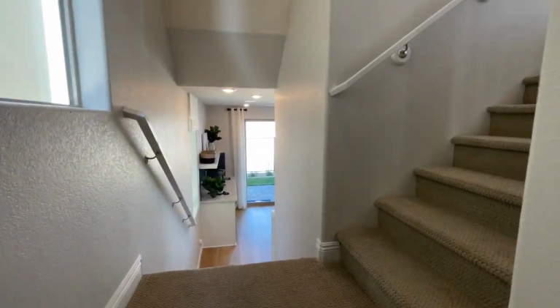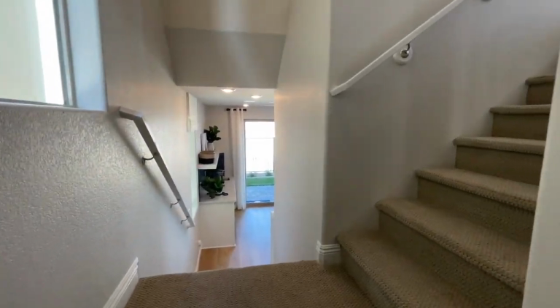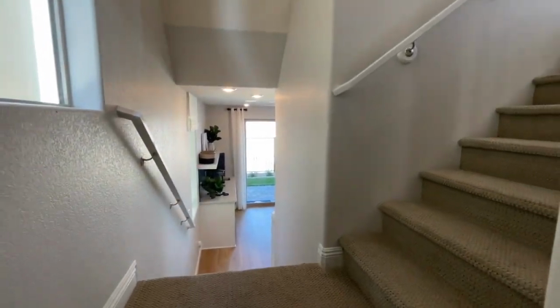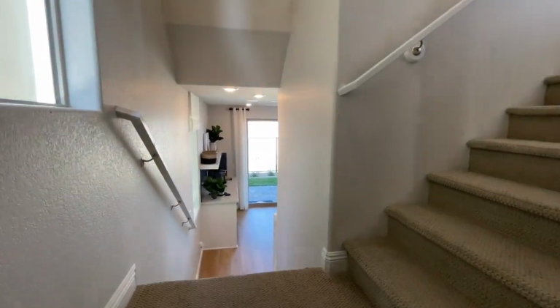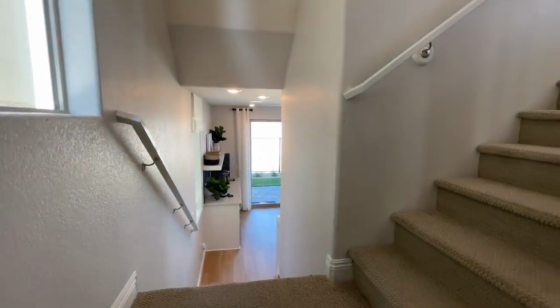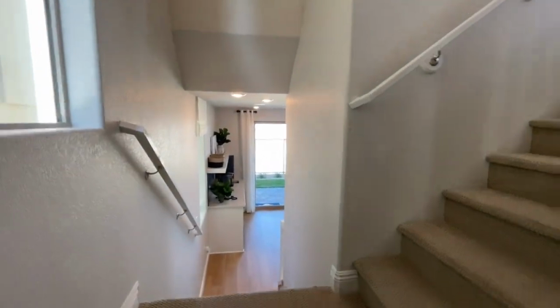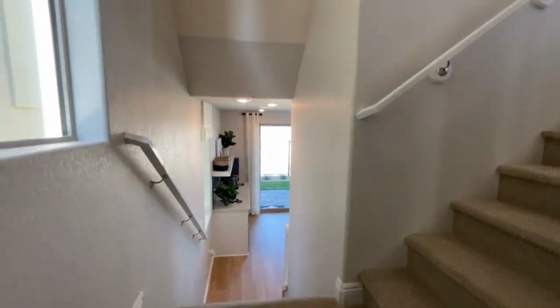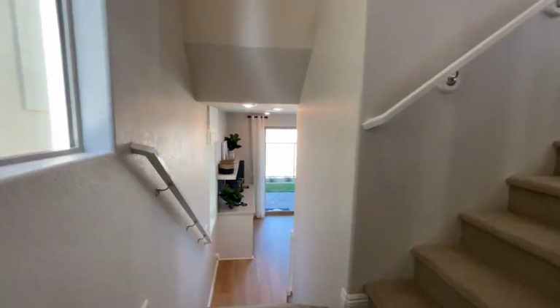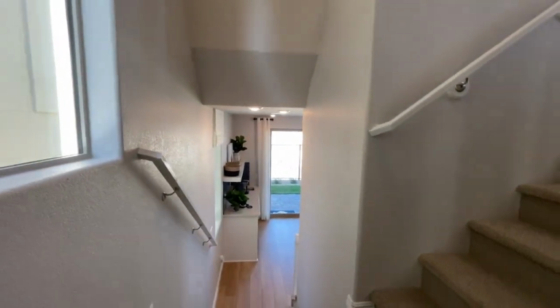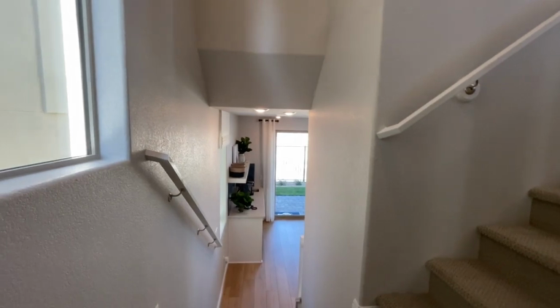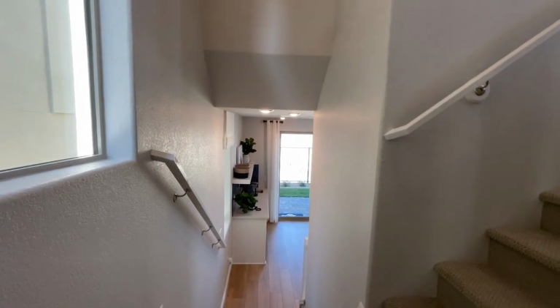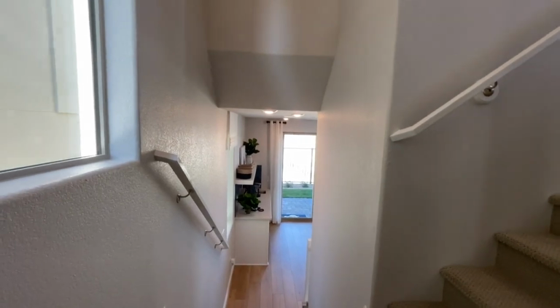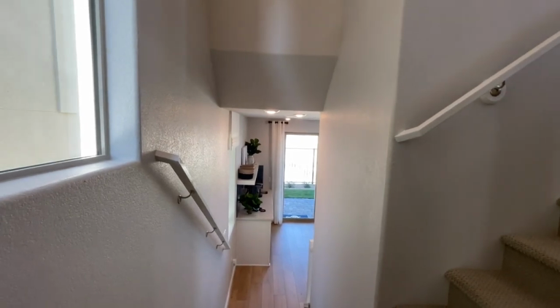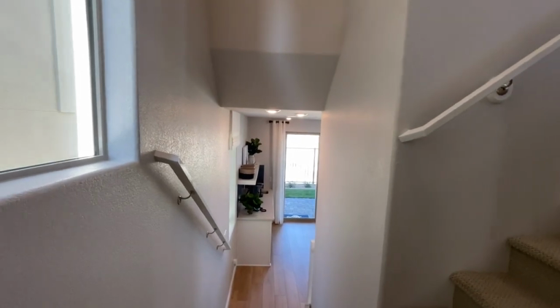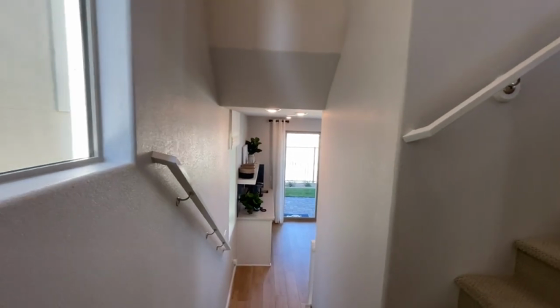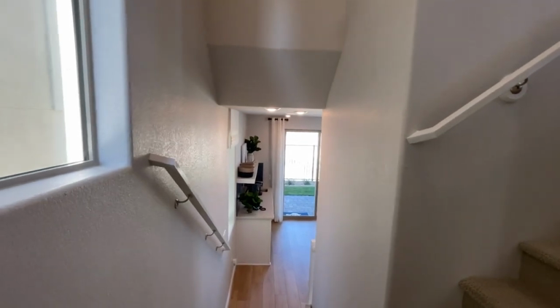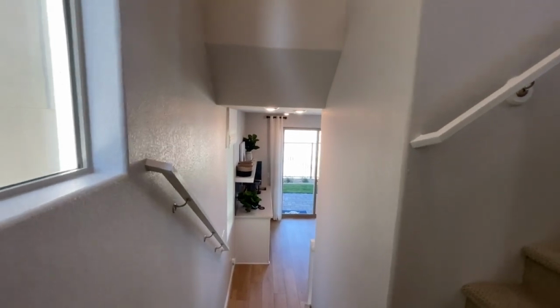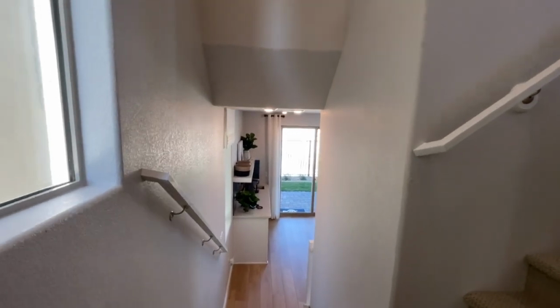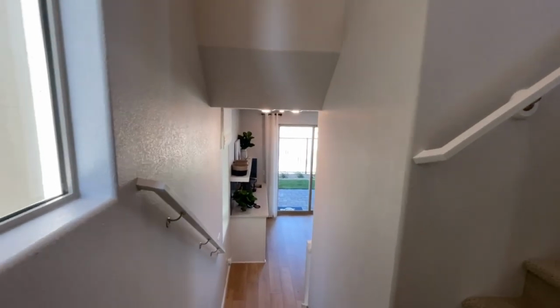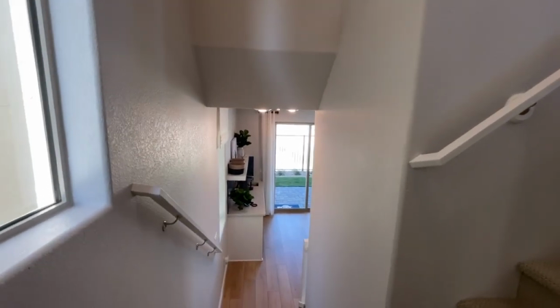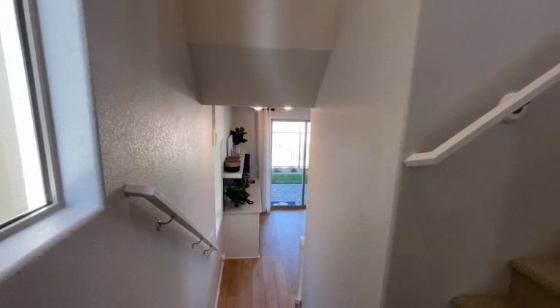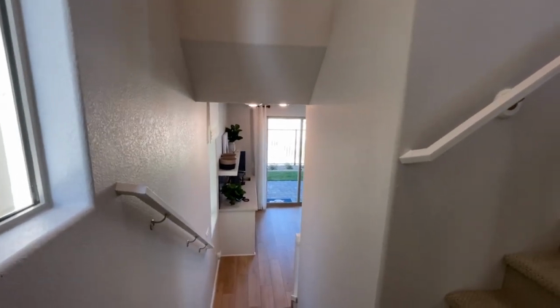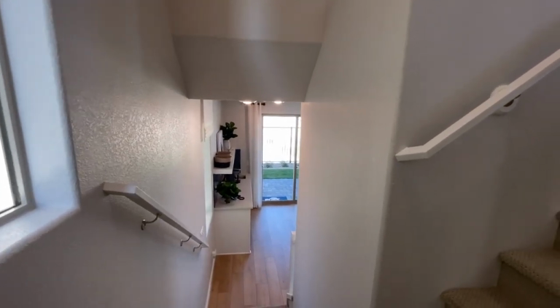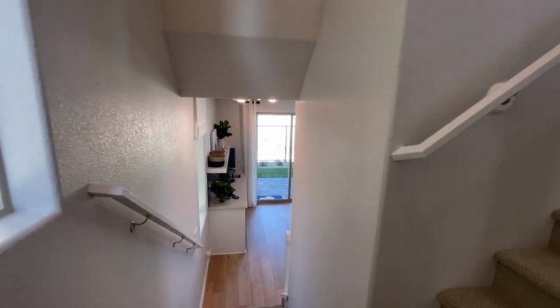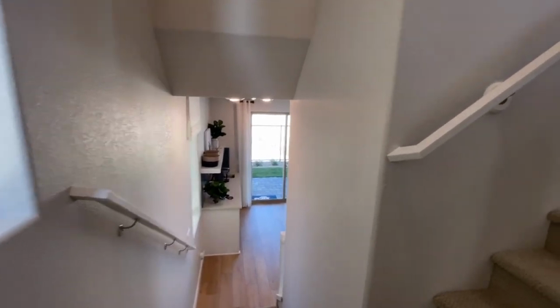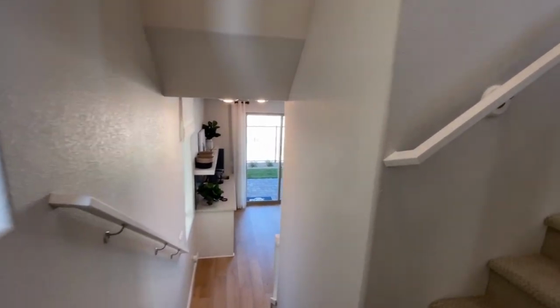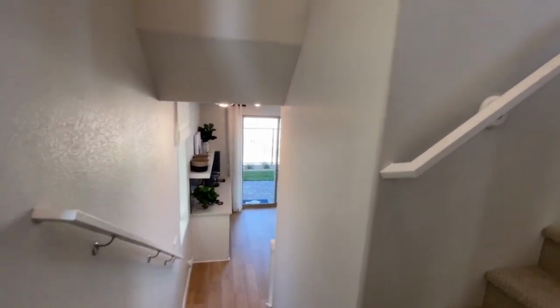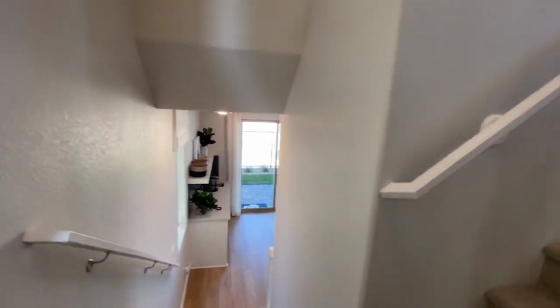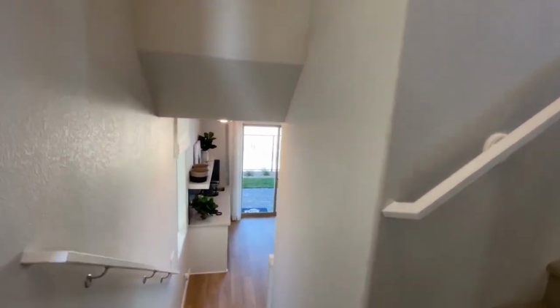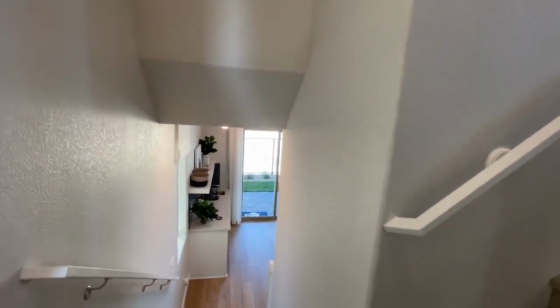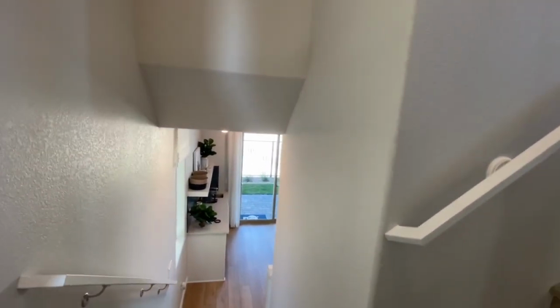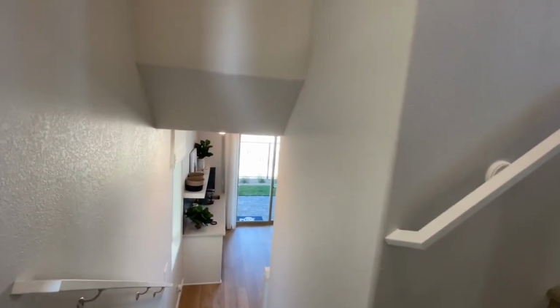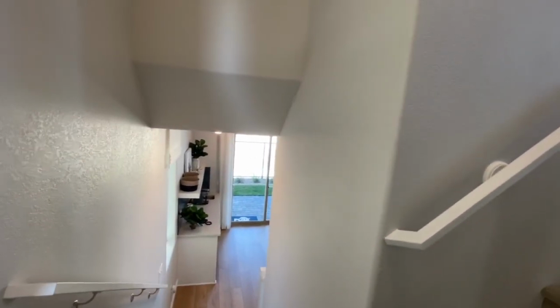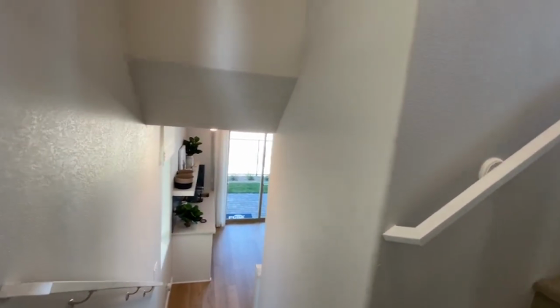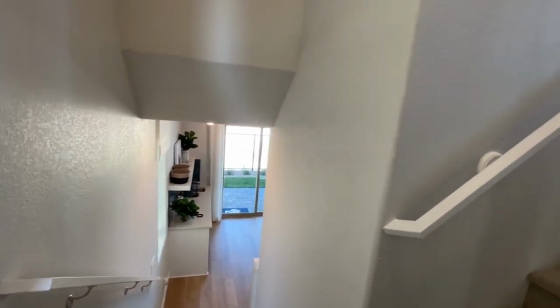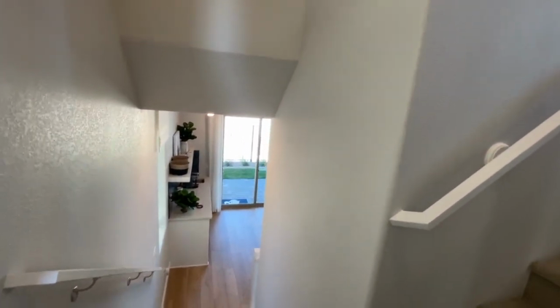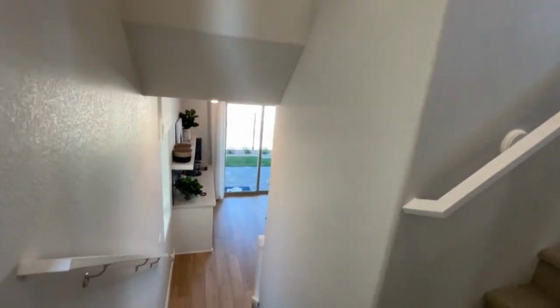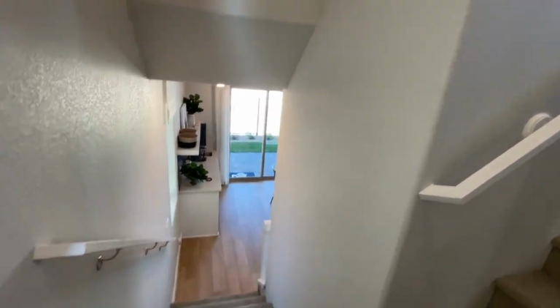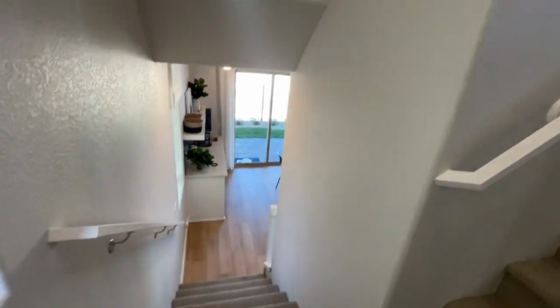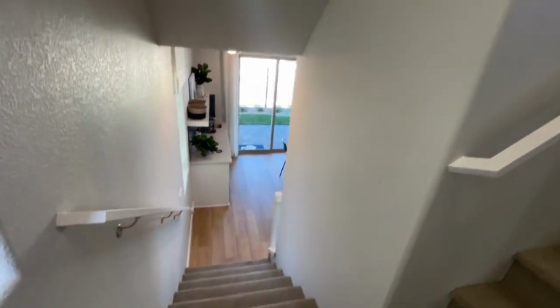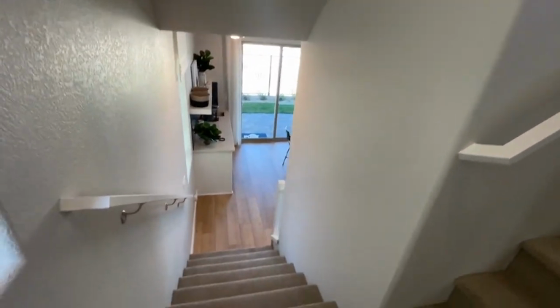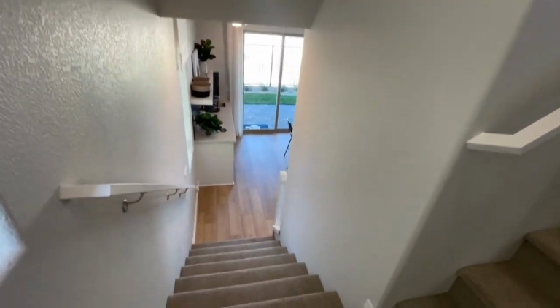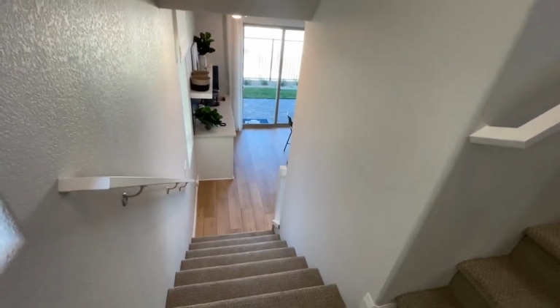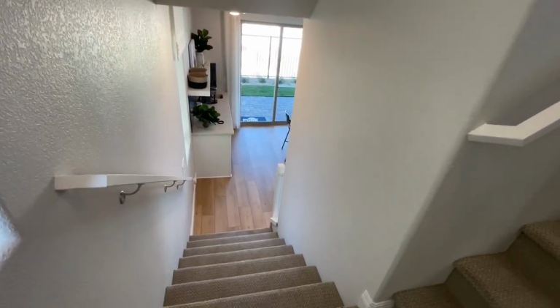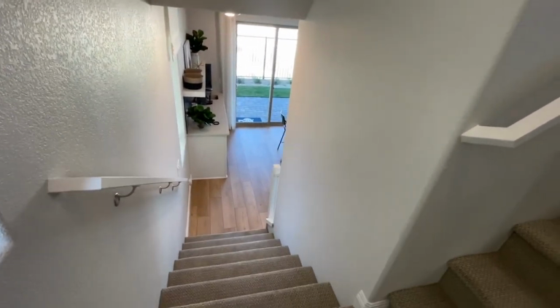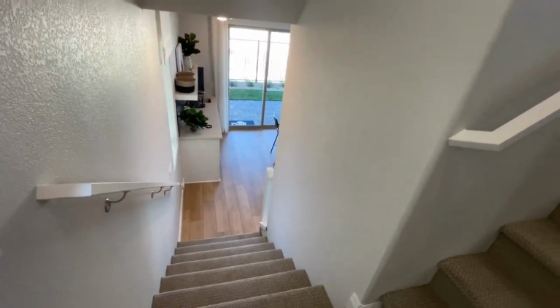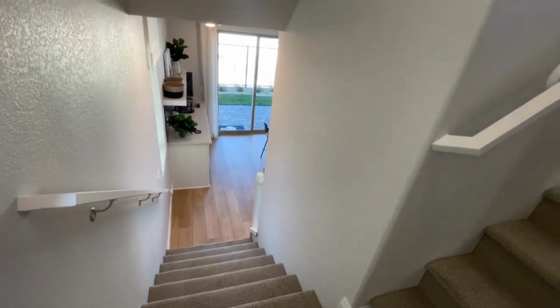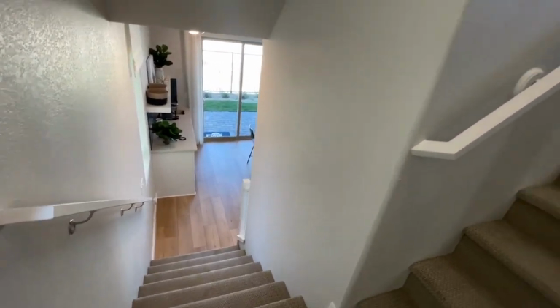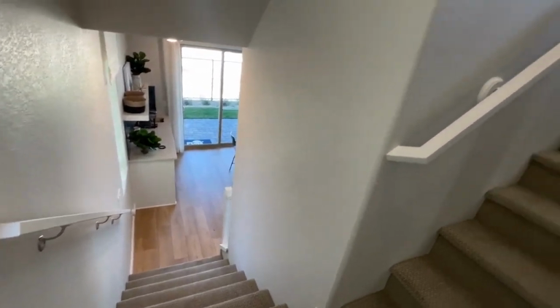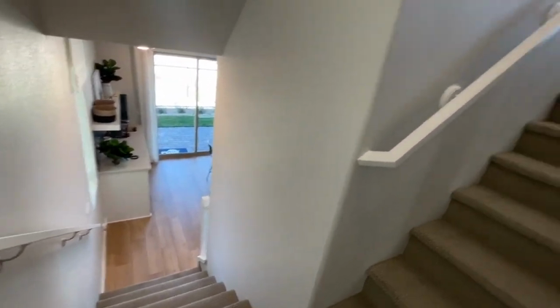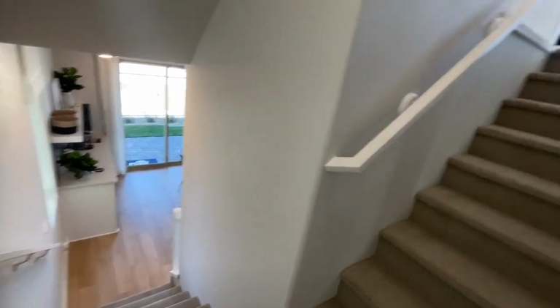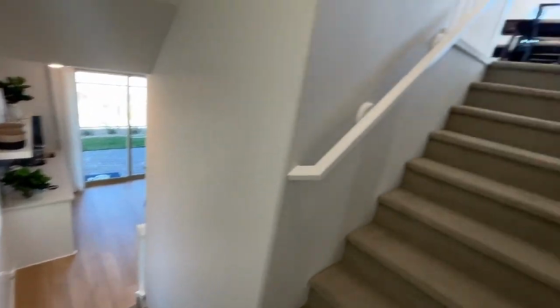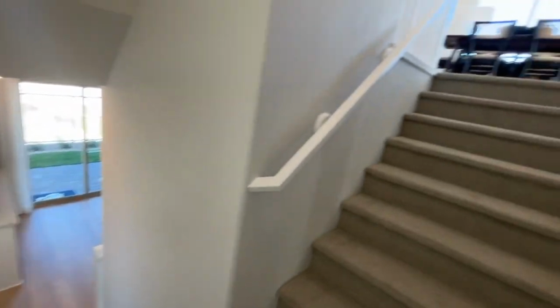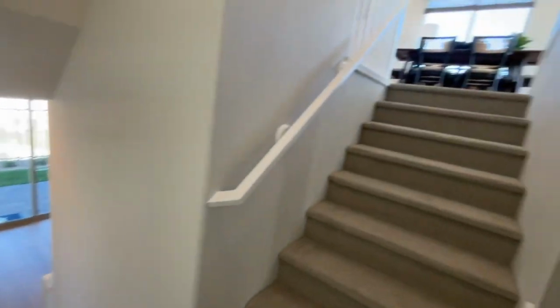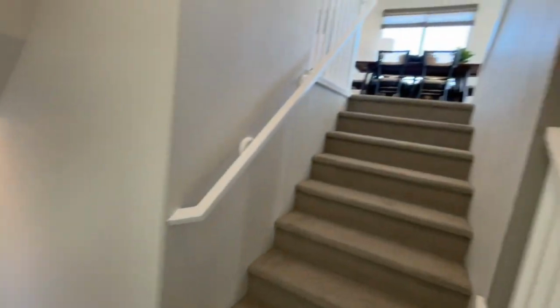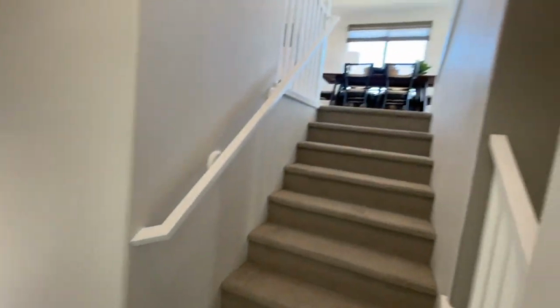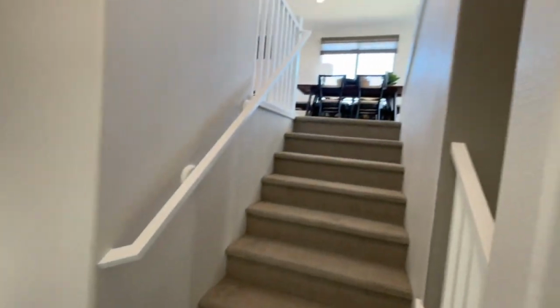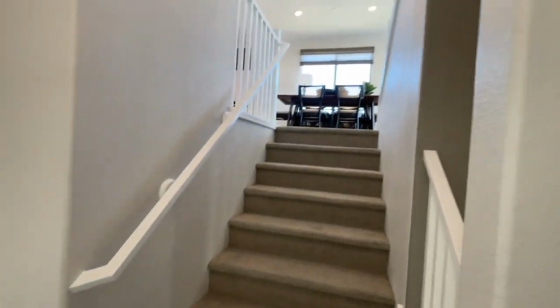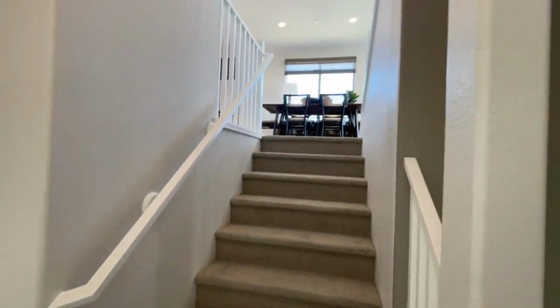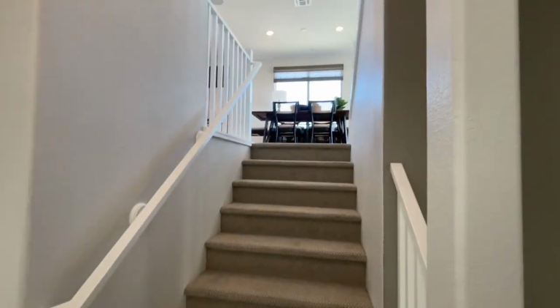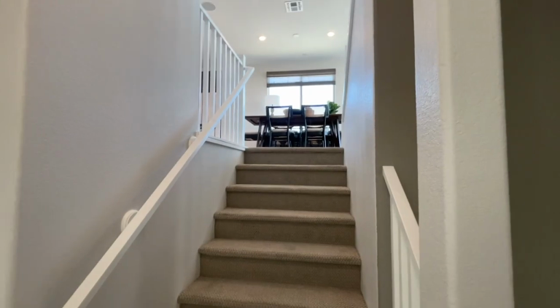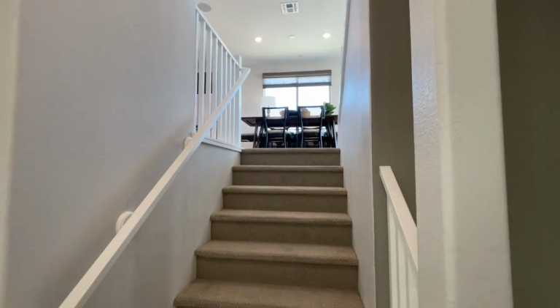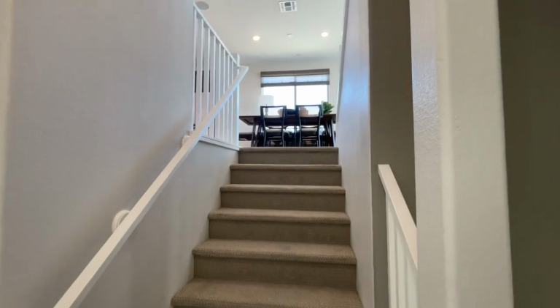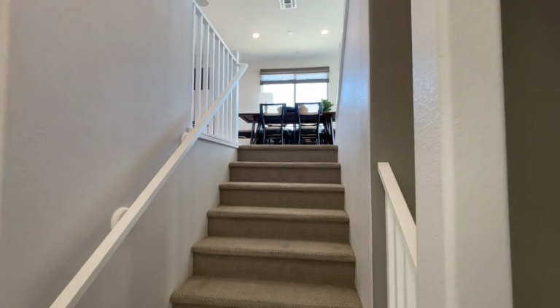So this is interesting — you come up and then you can go down or go up.